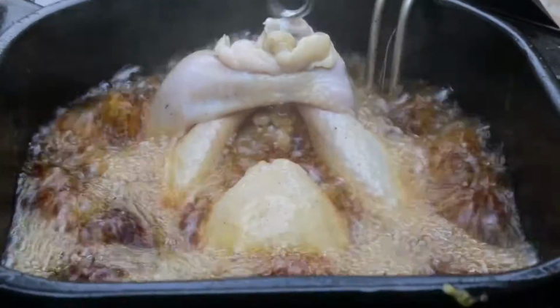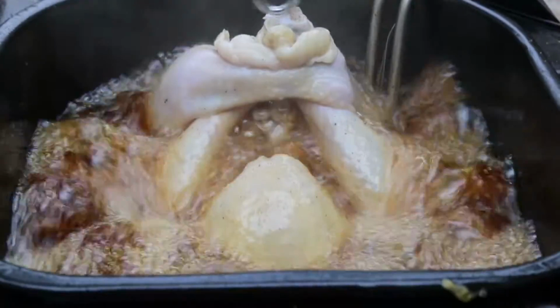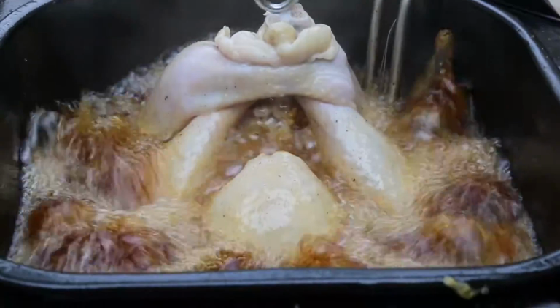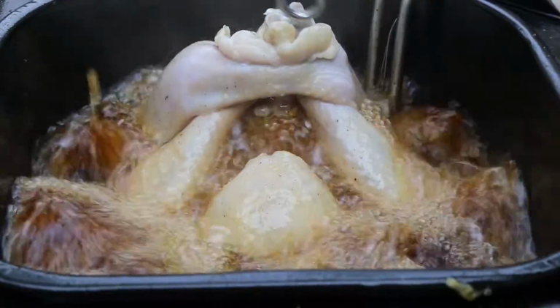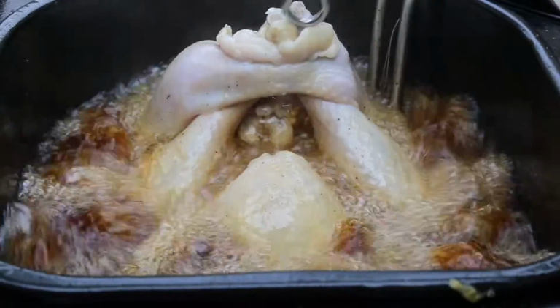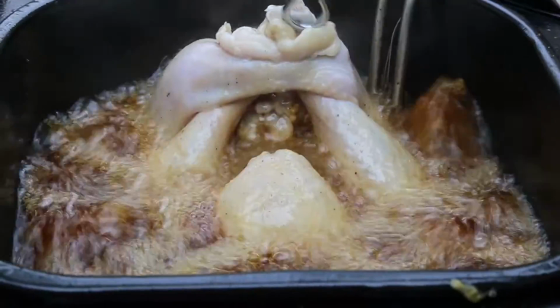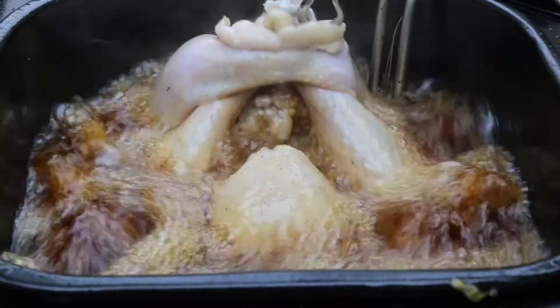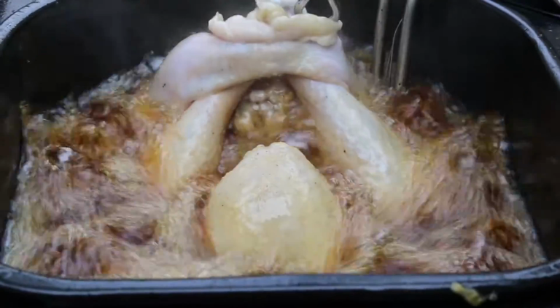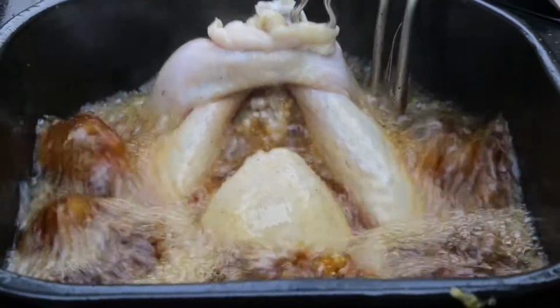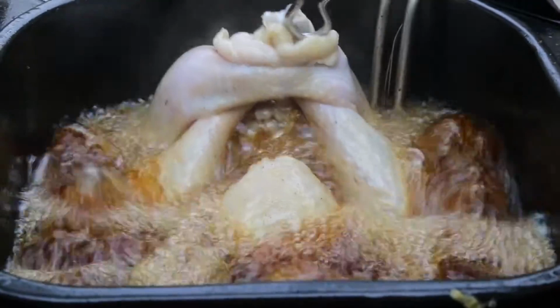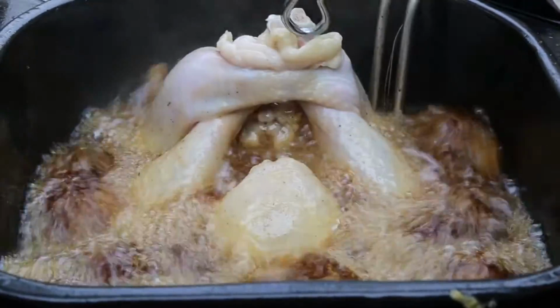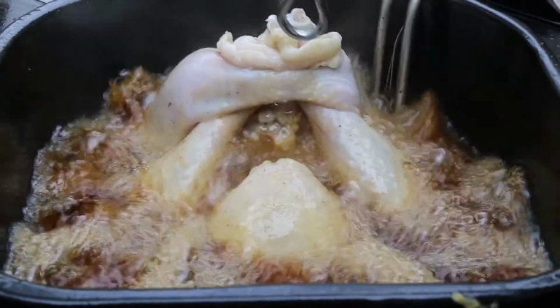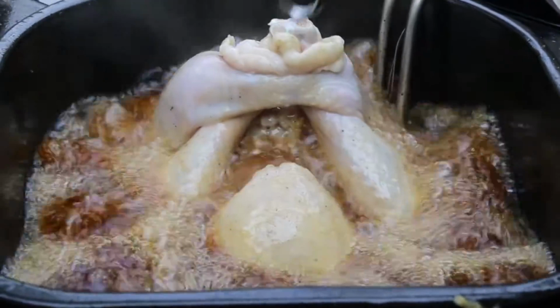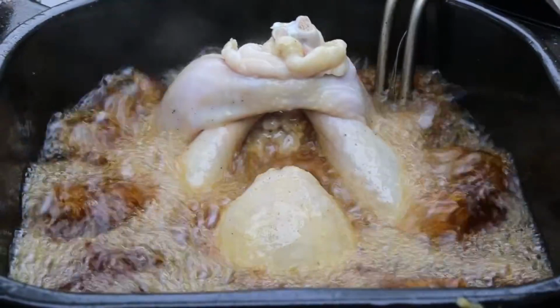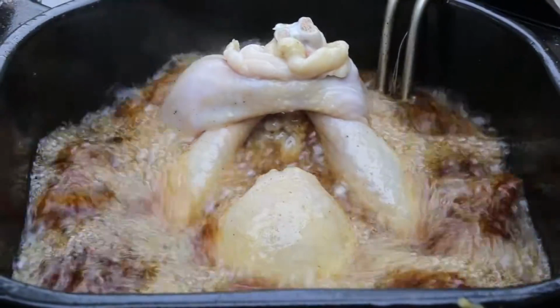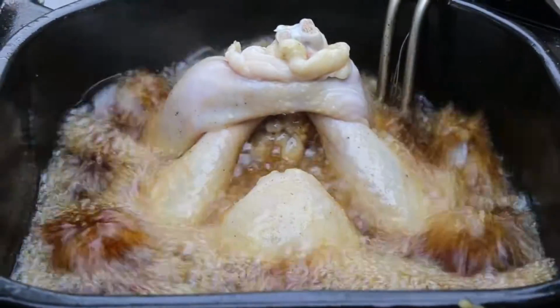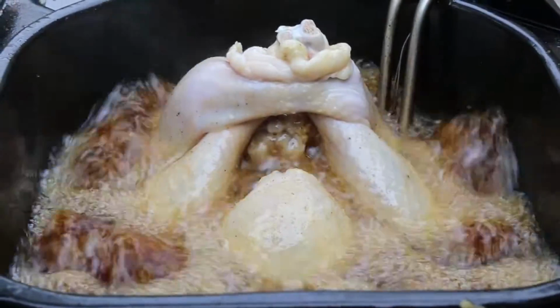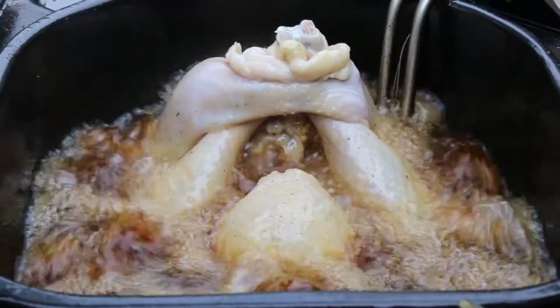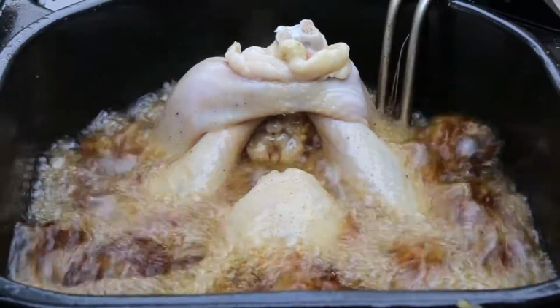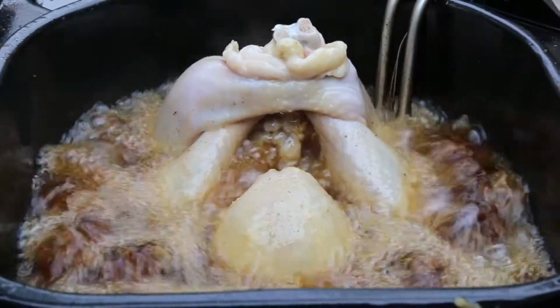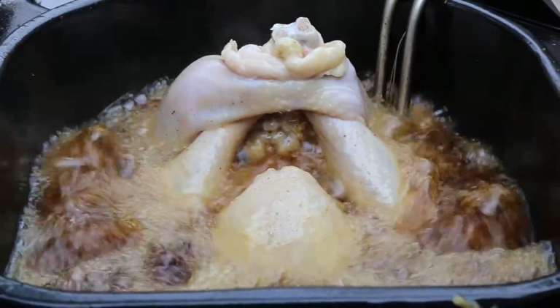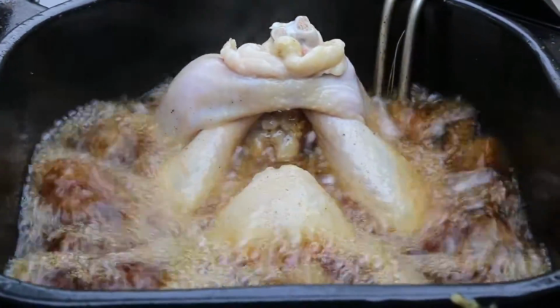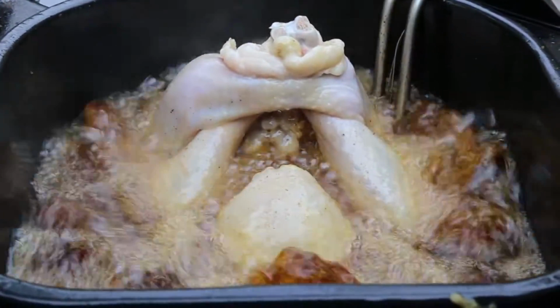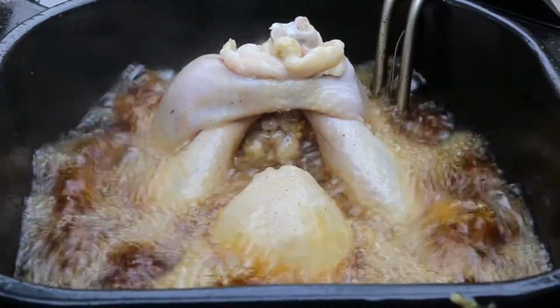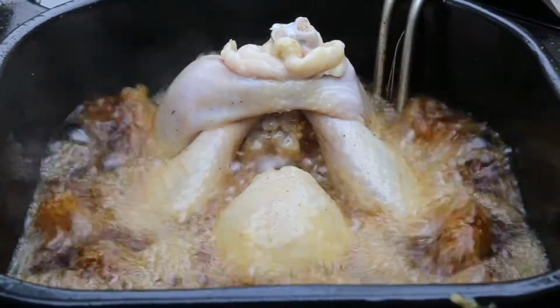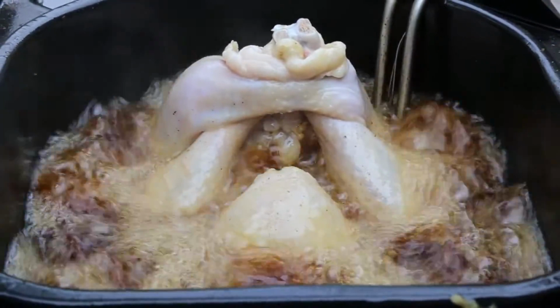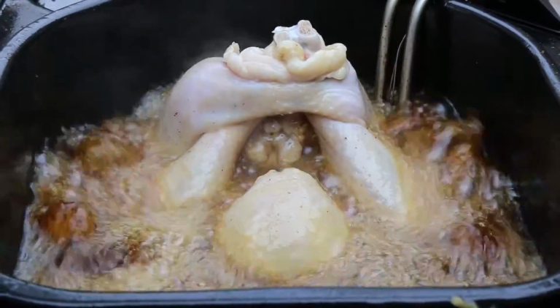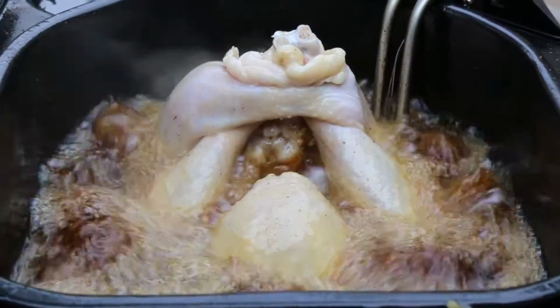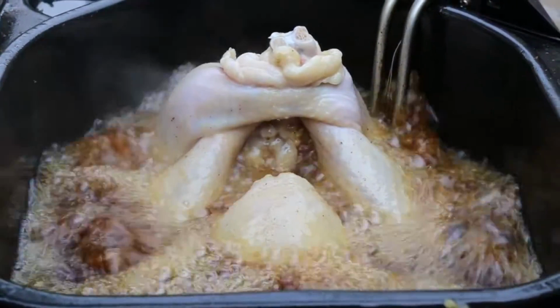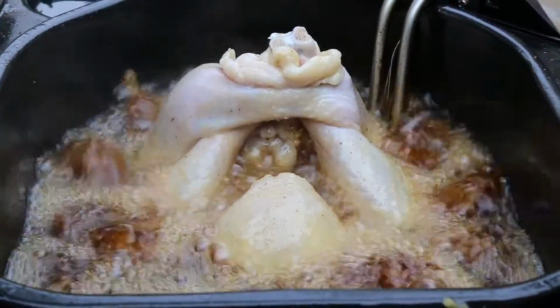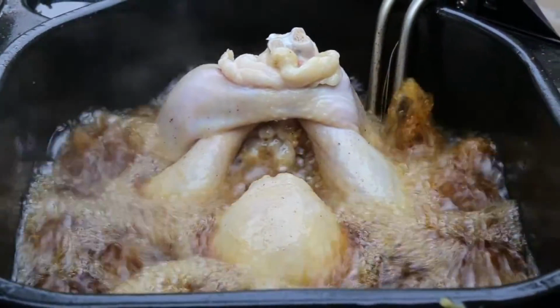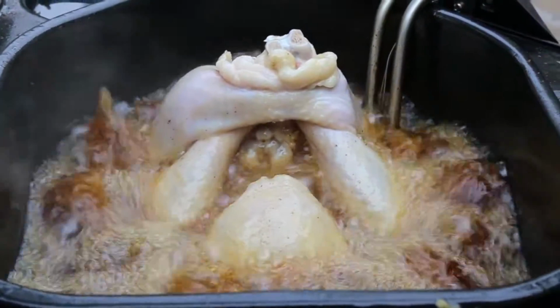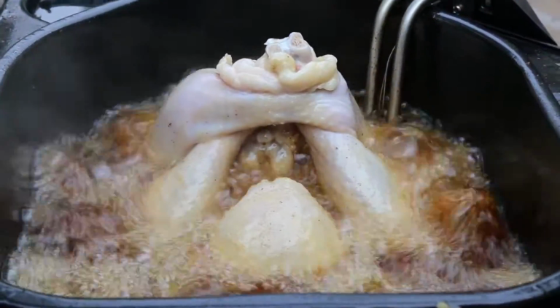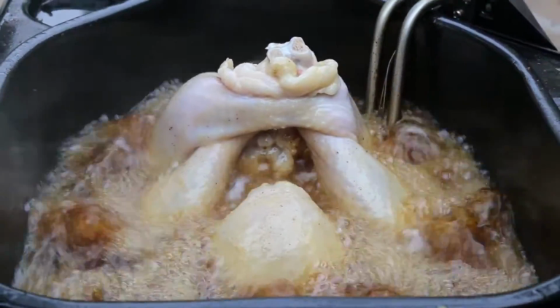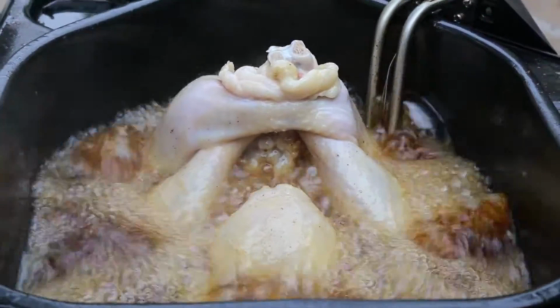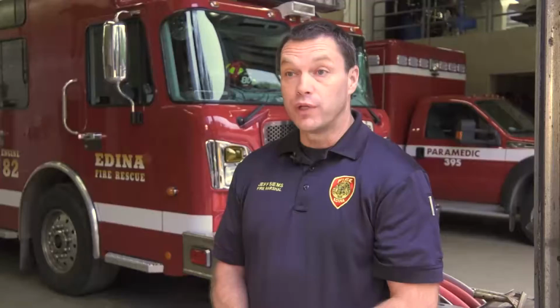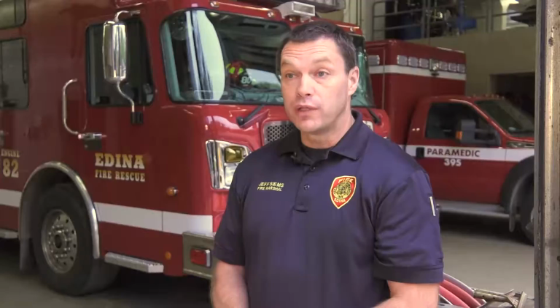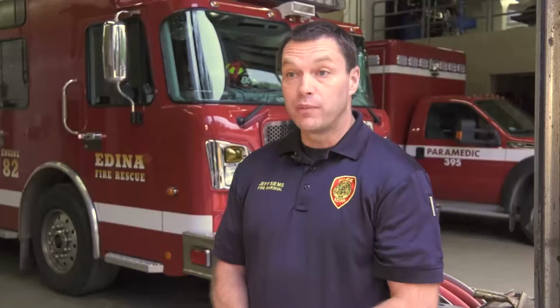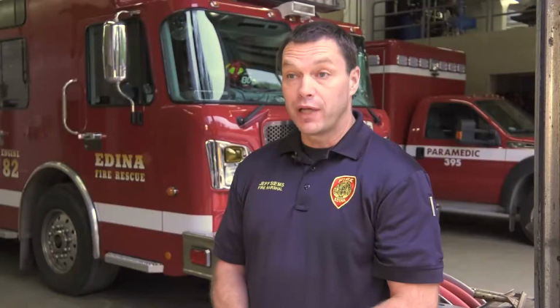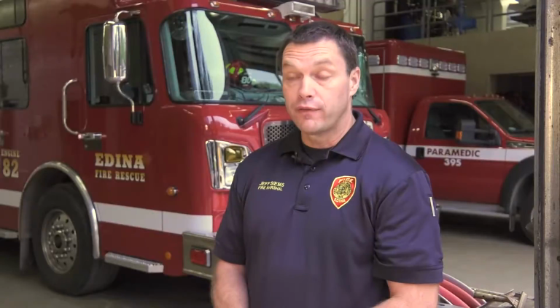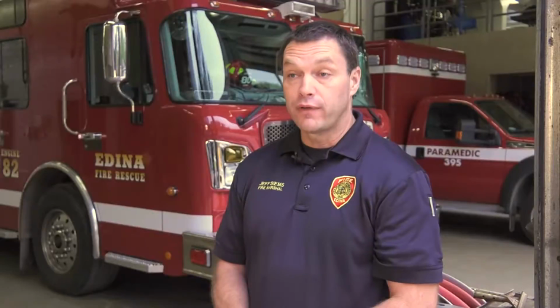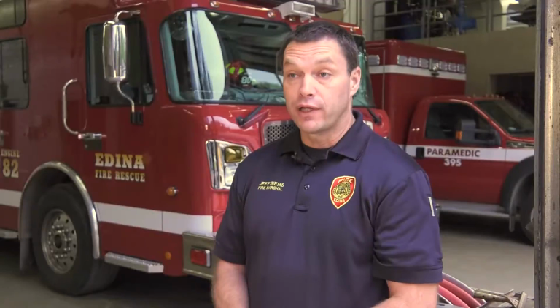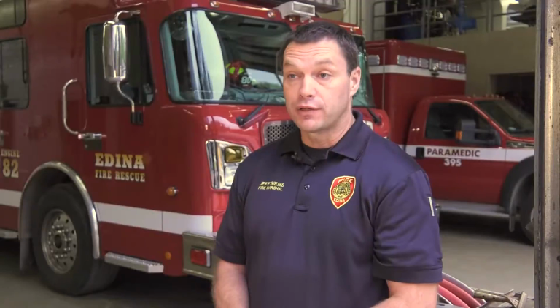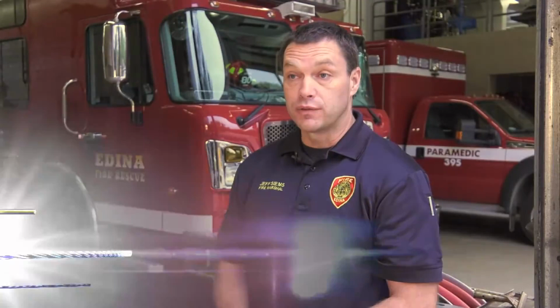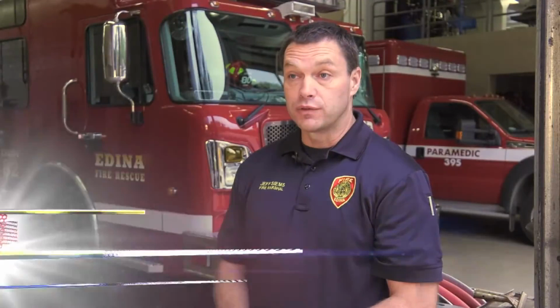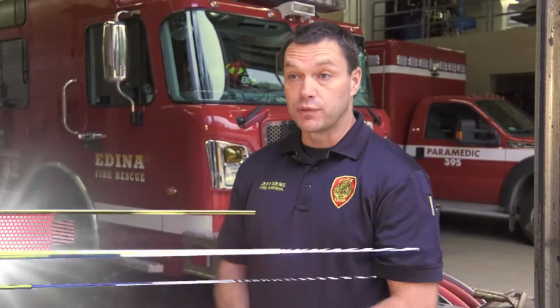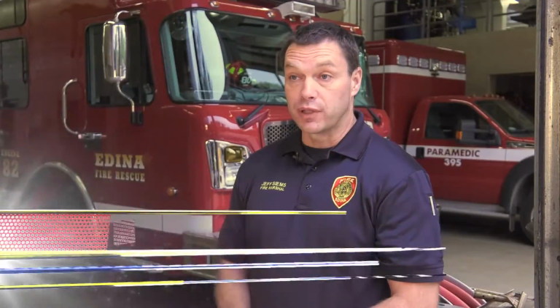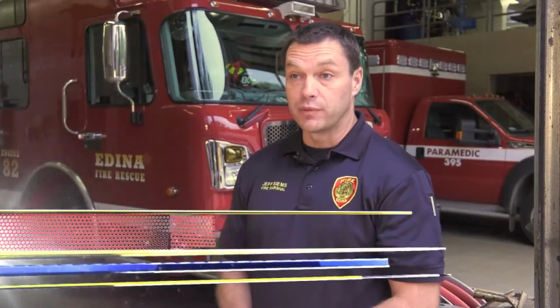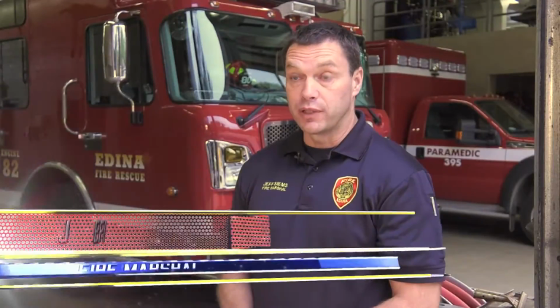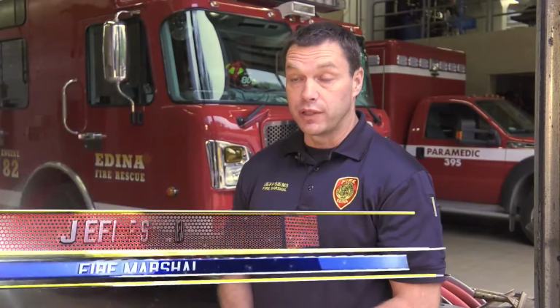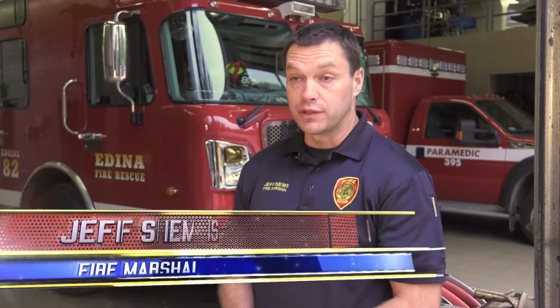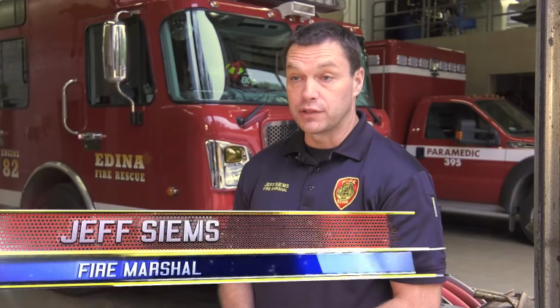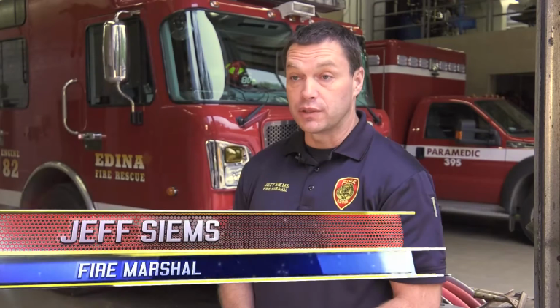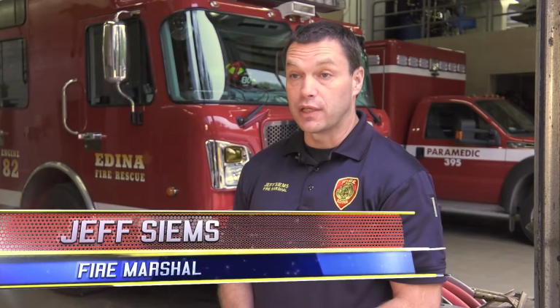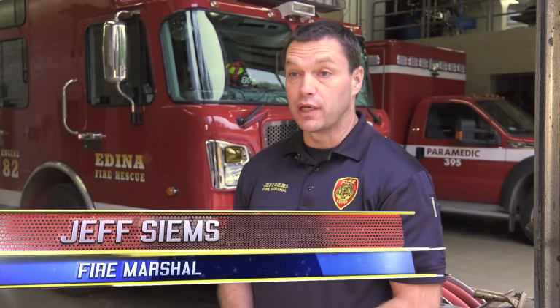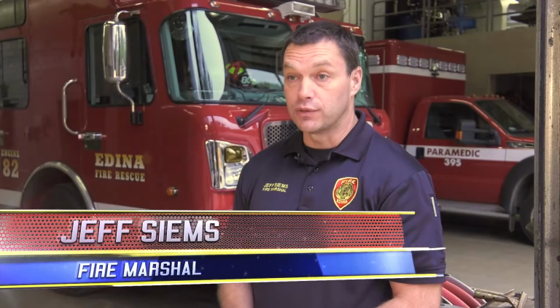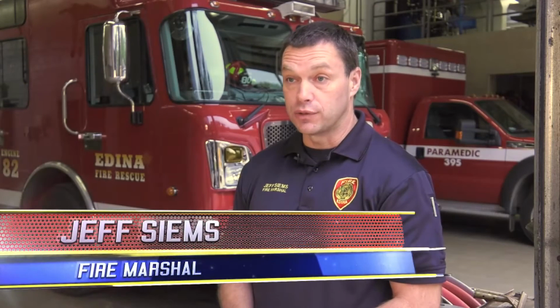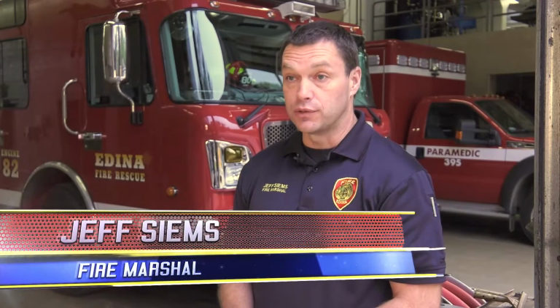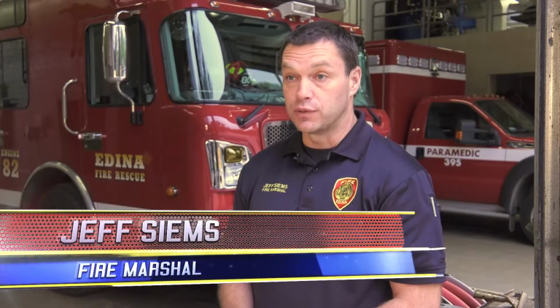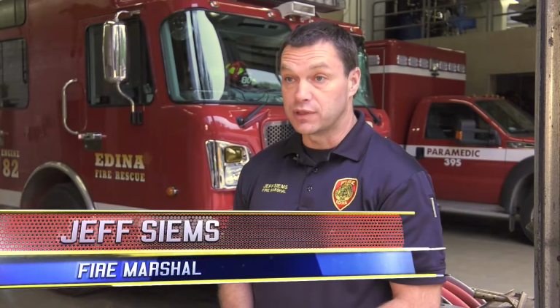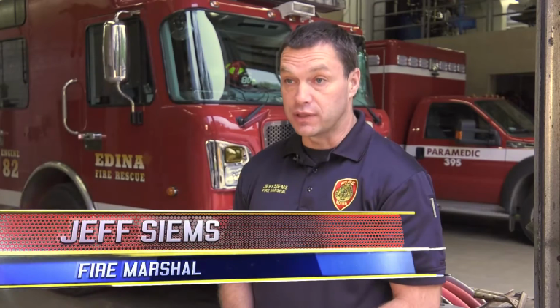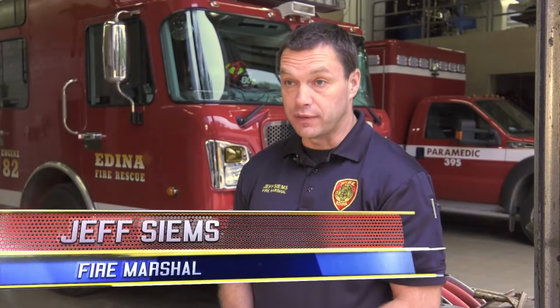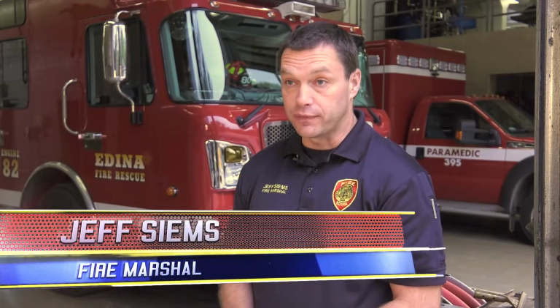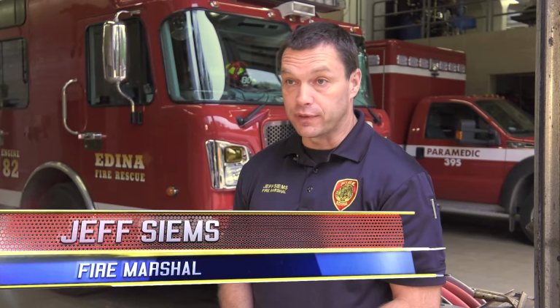And of course, only adults should tend to the fryer. Number one, read the manufacturer's recommendations on how to do it safely.